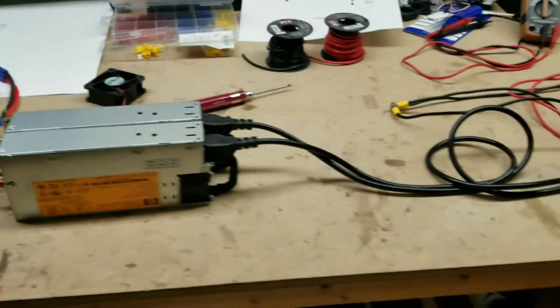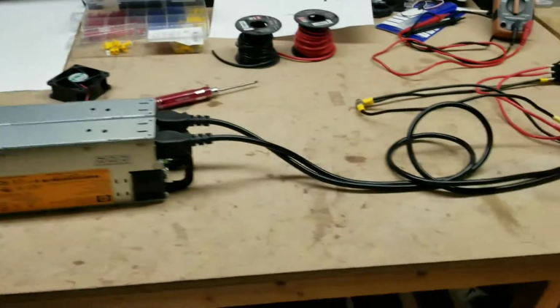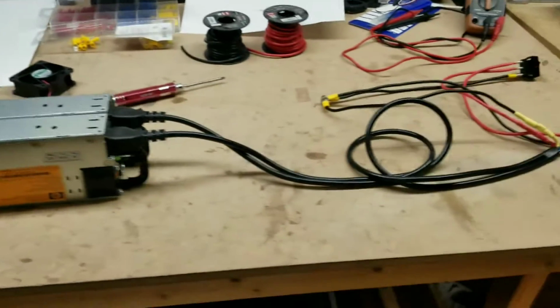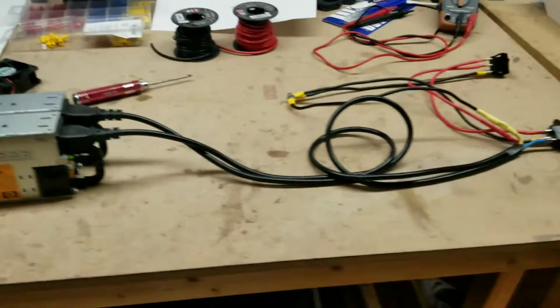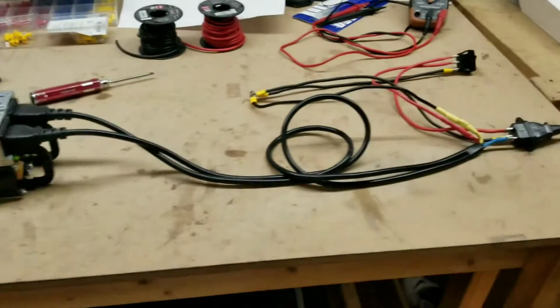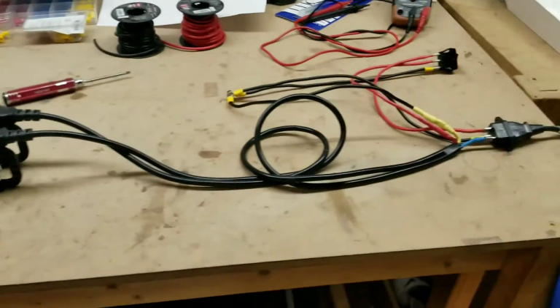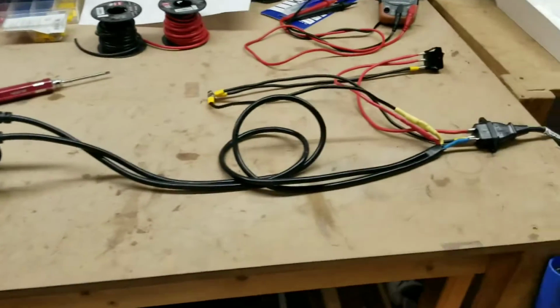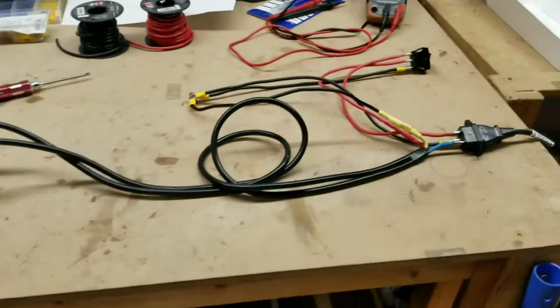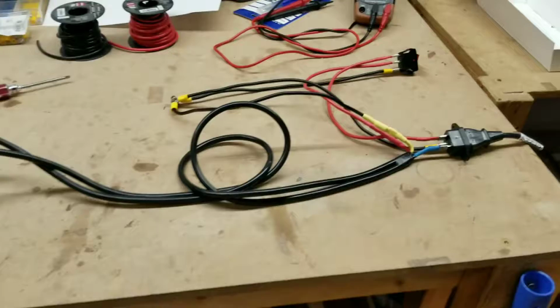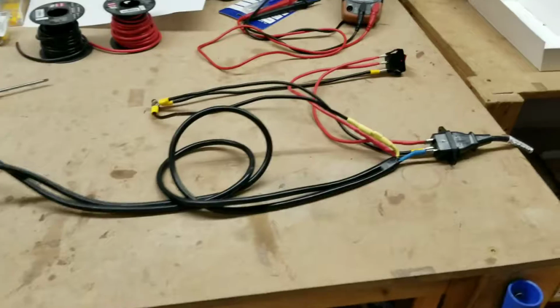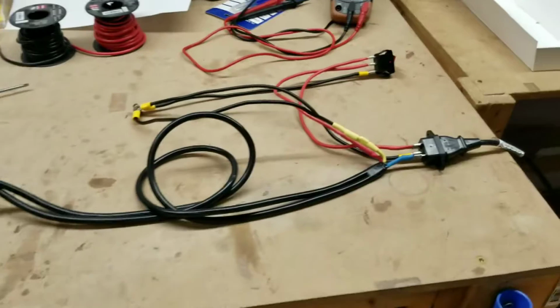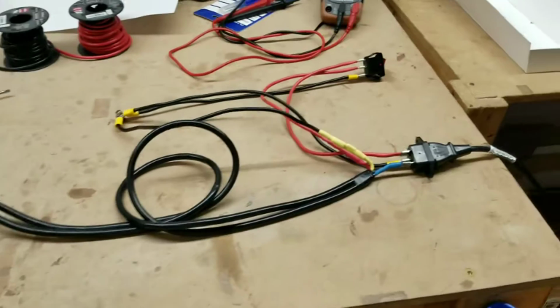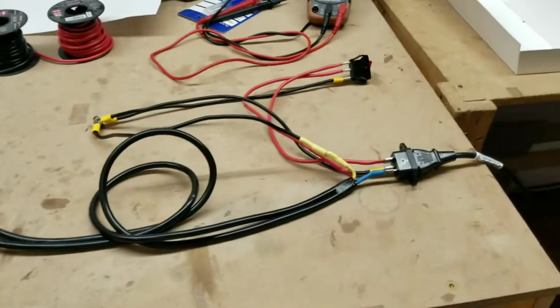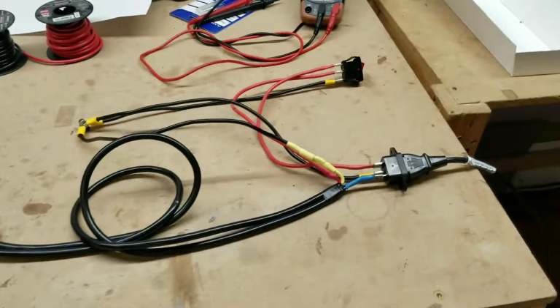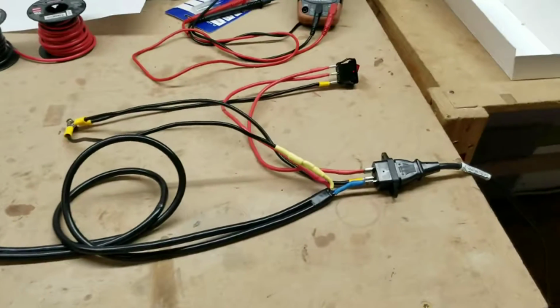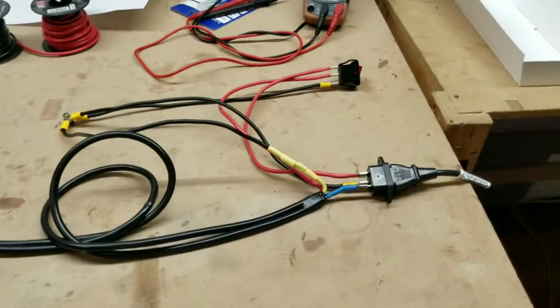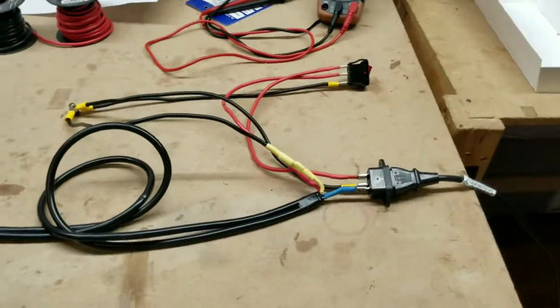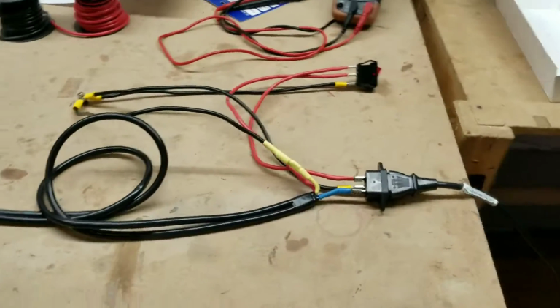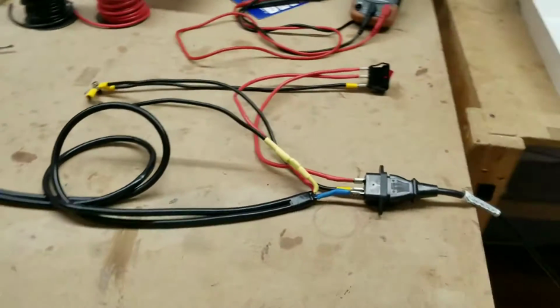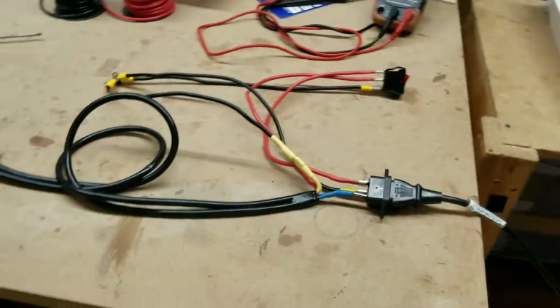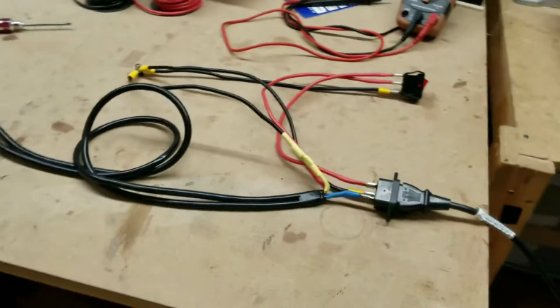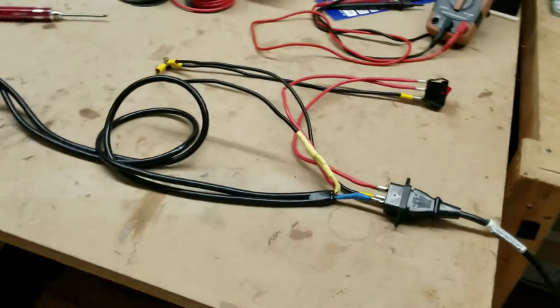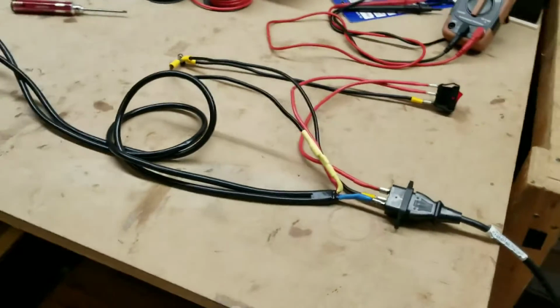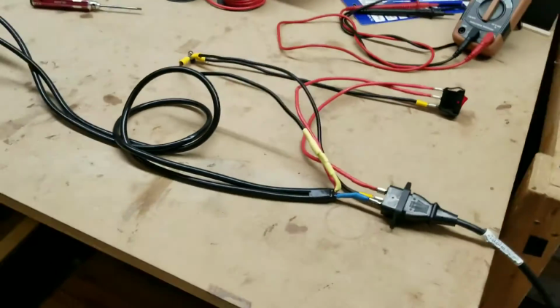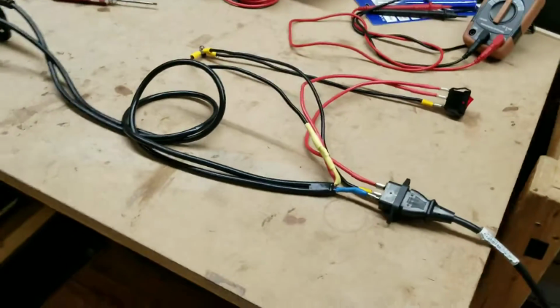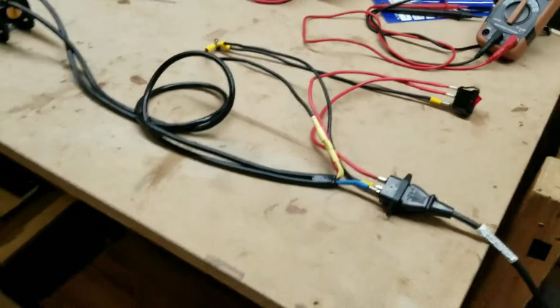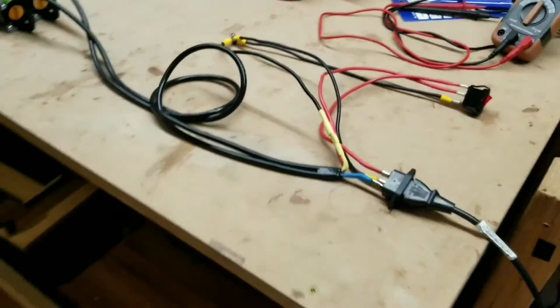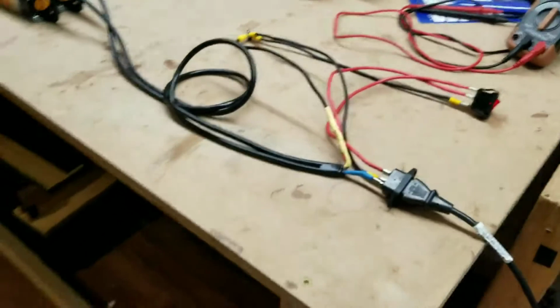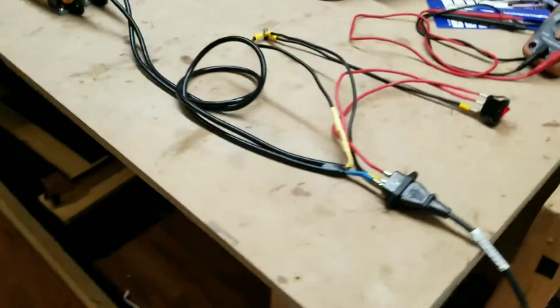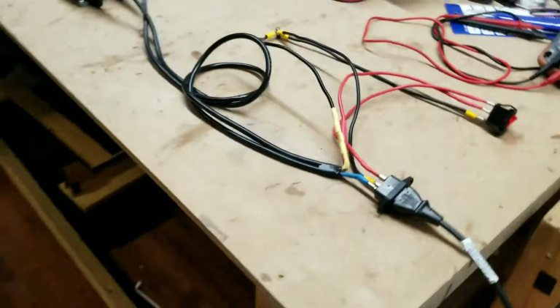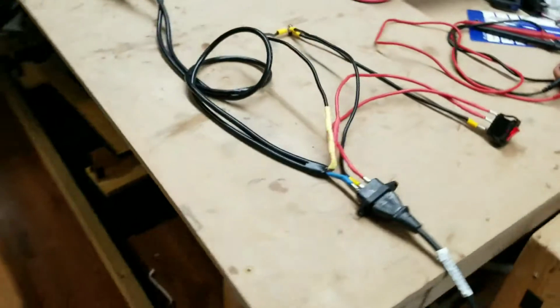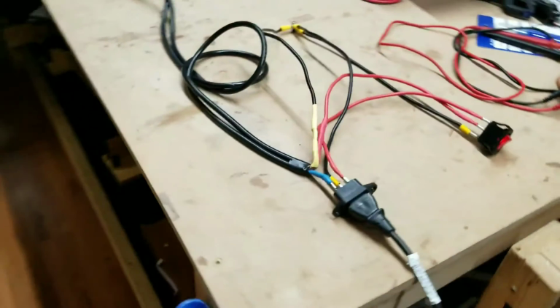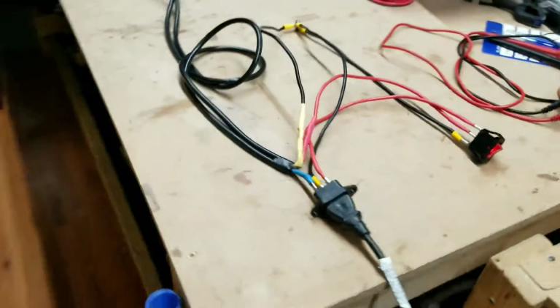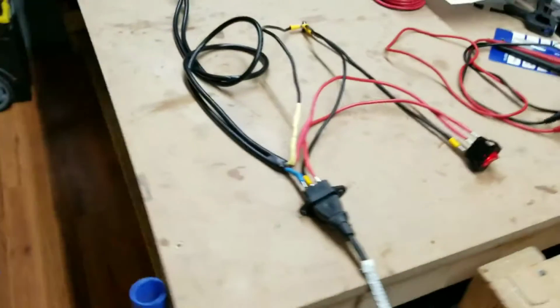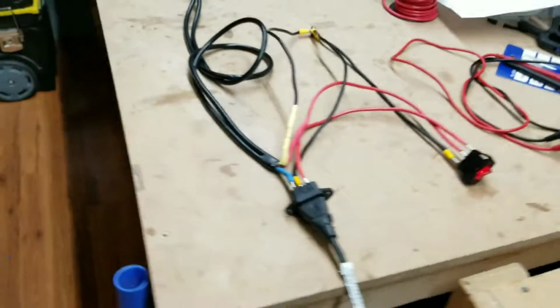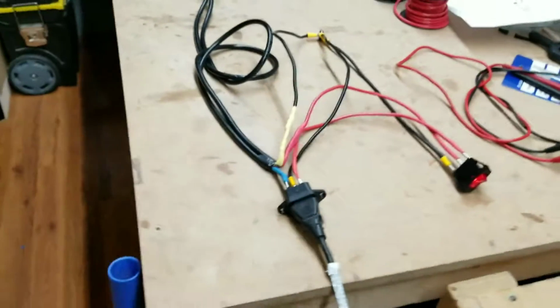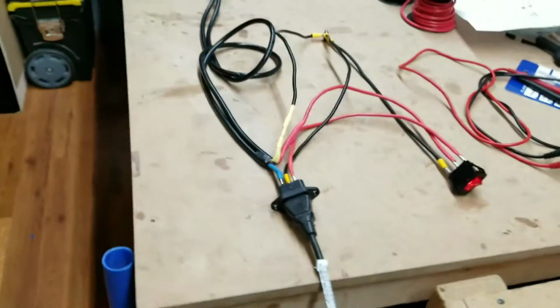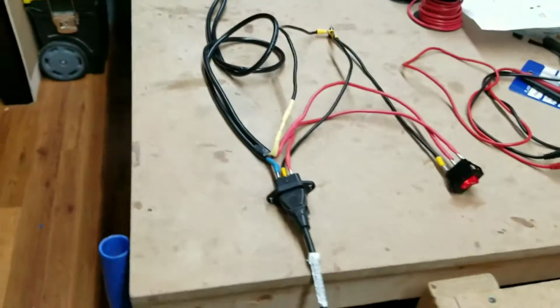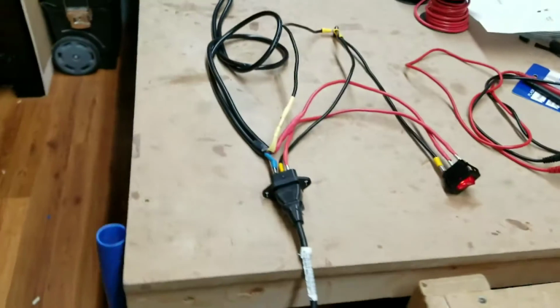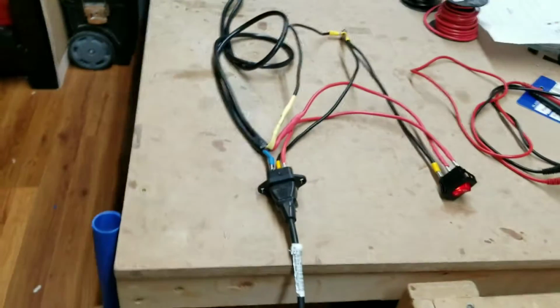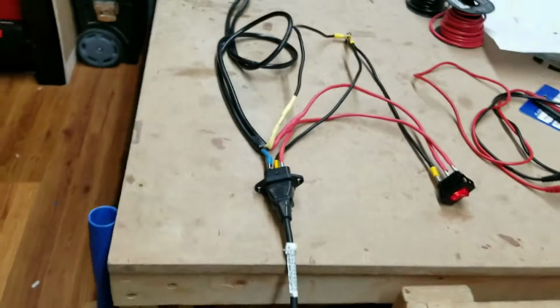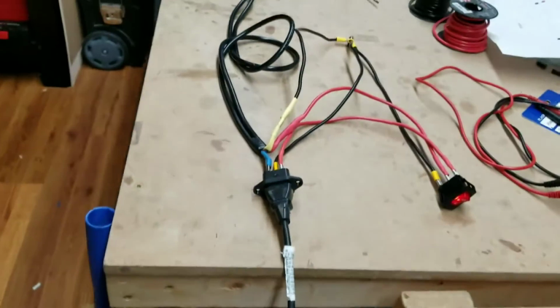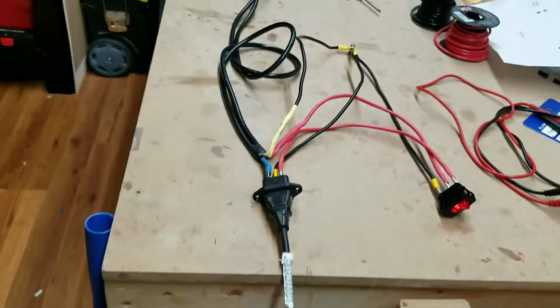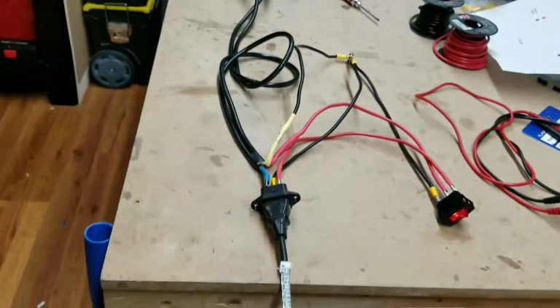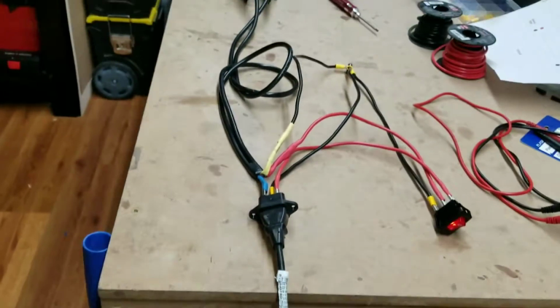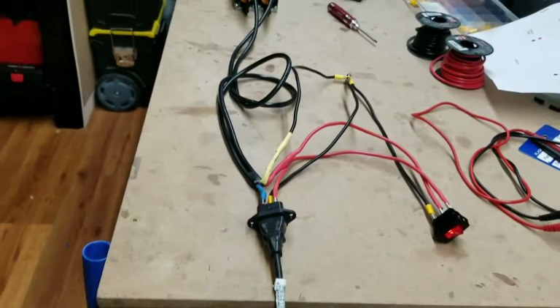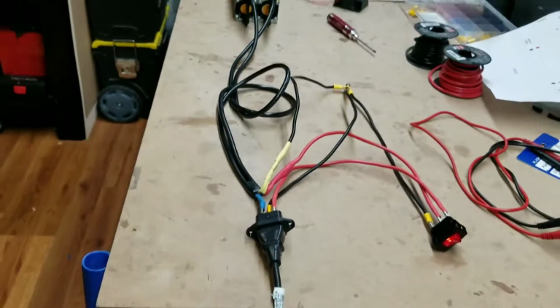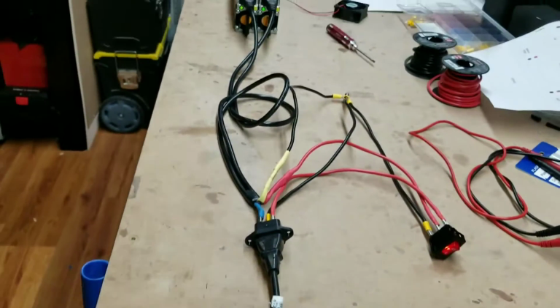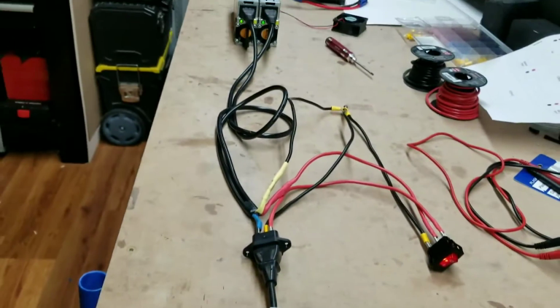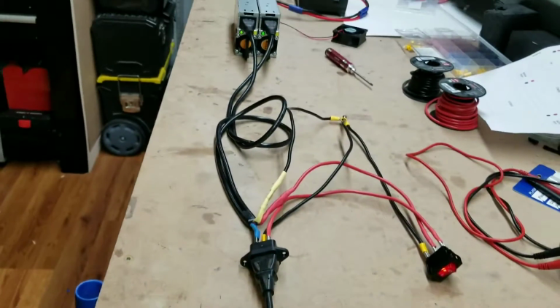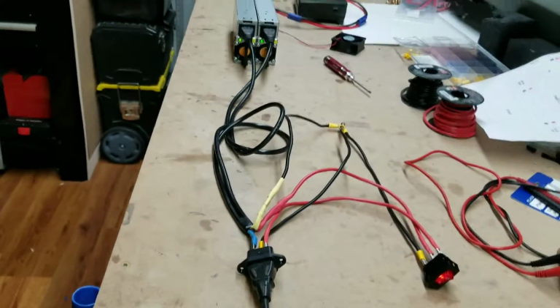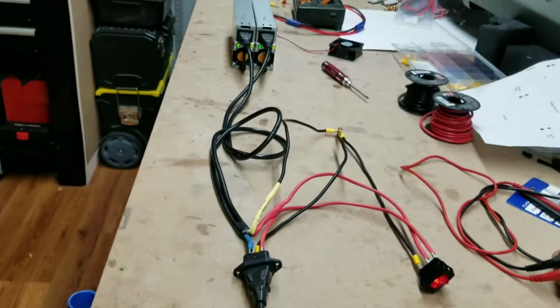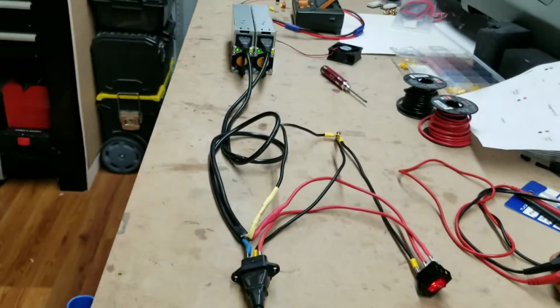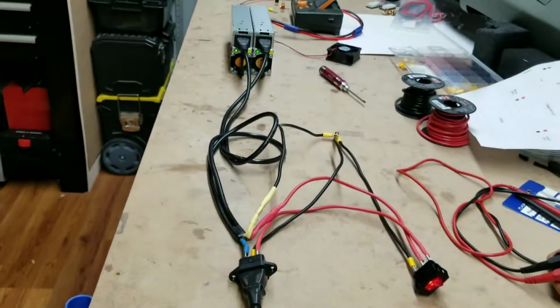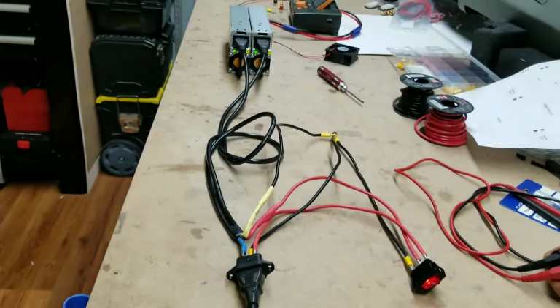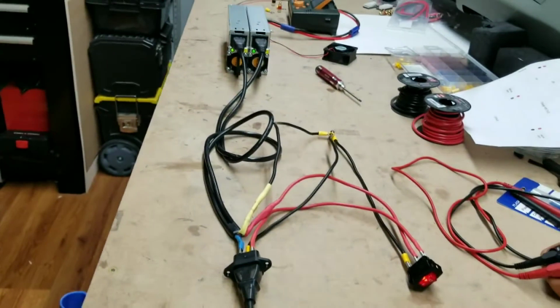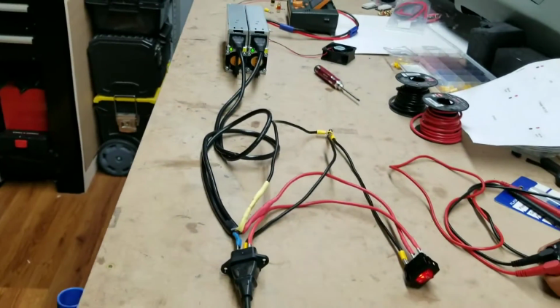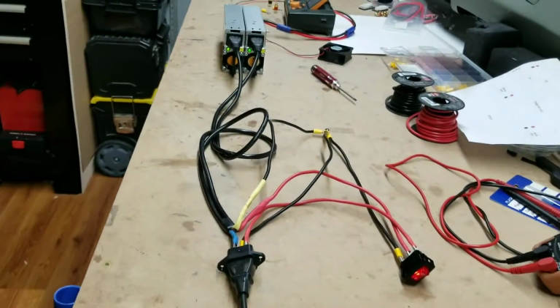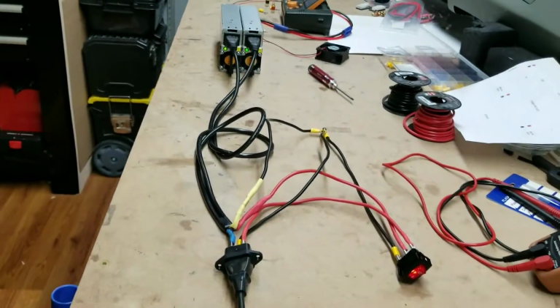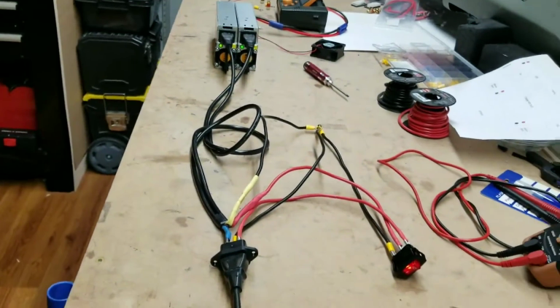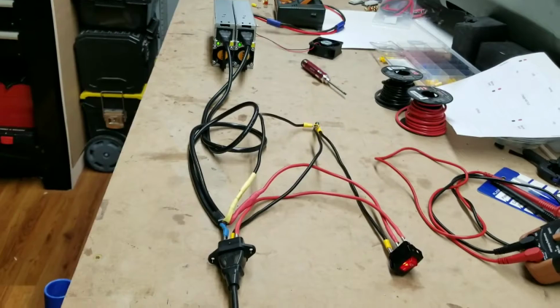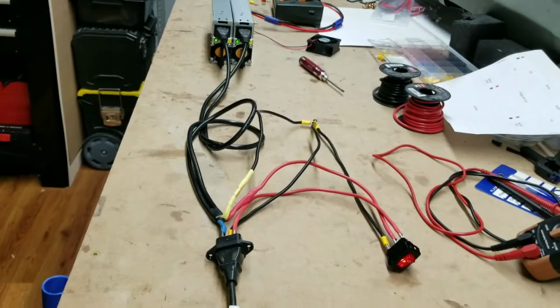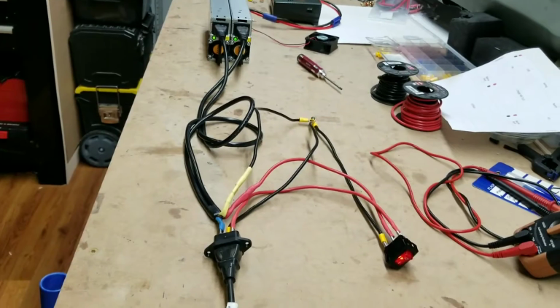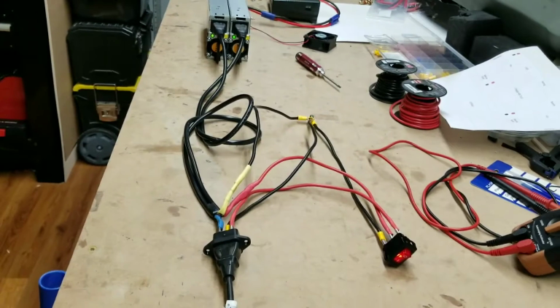The wiring is good, no sparks, everybody's alive — on to the next step.